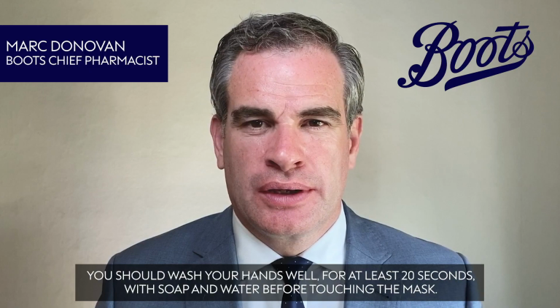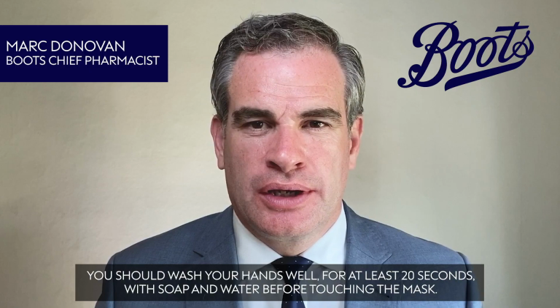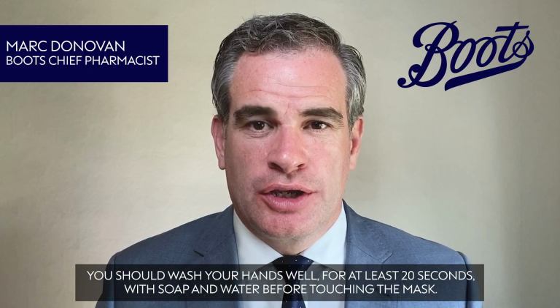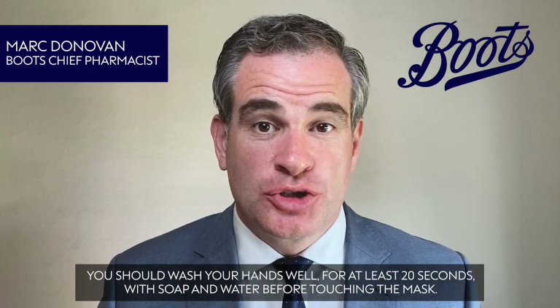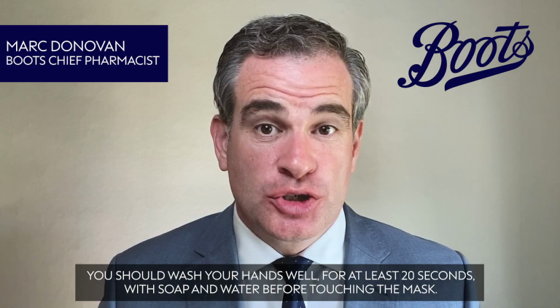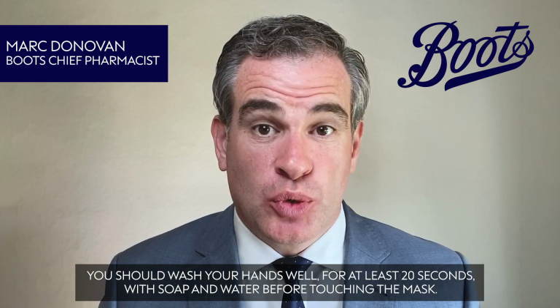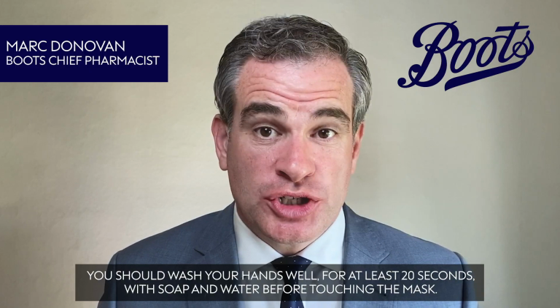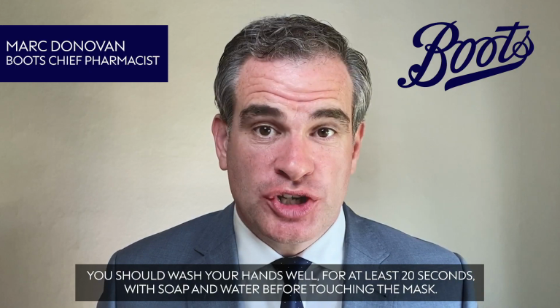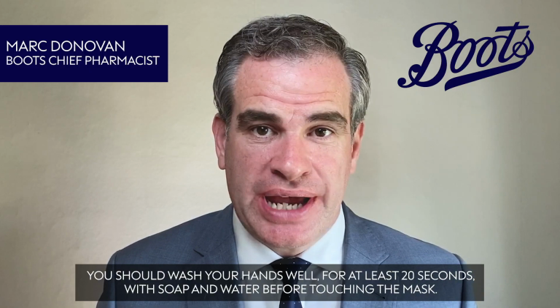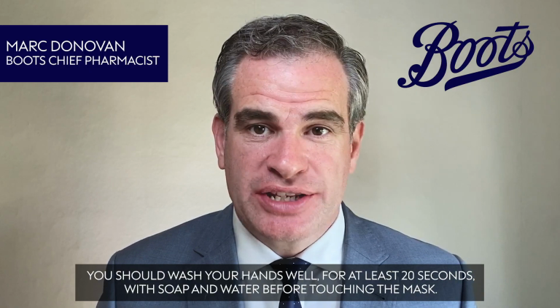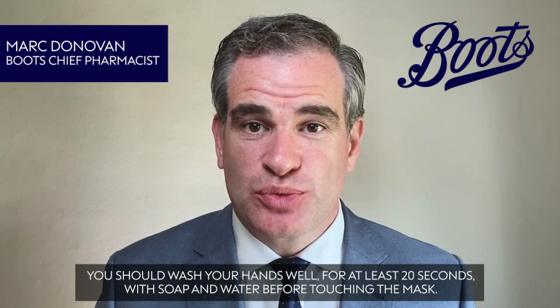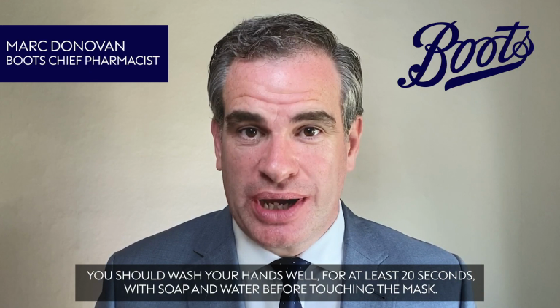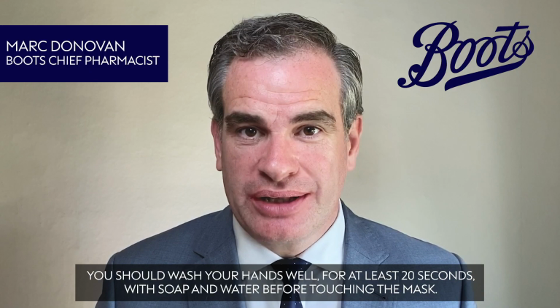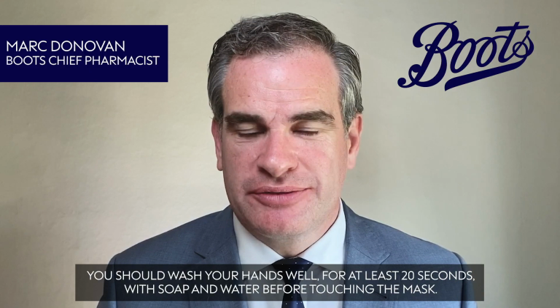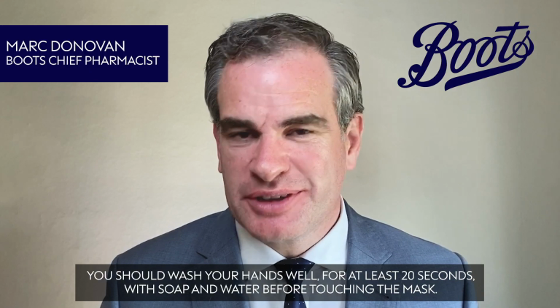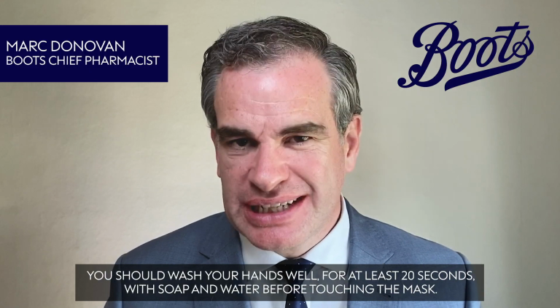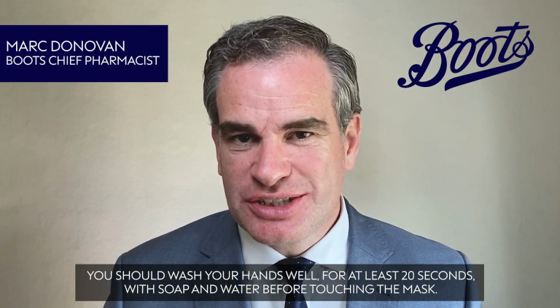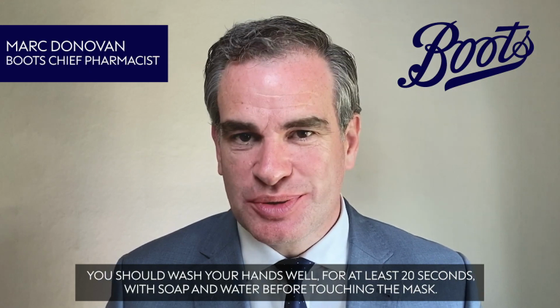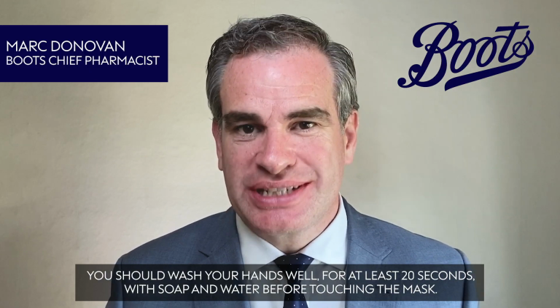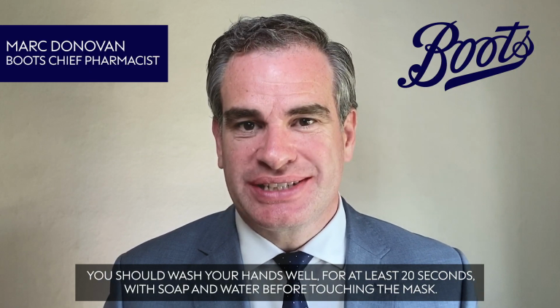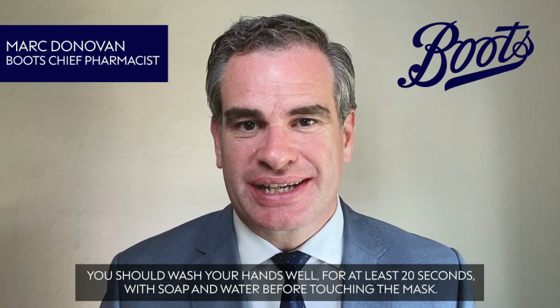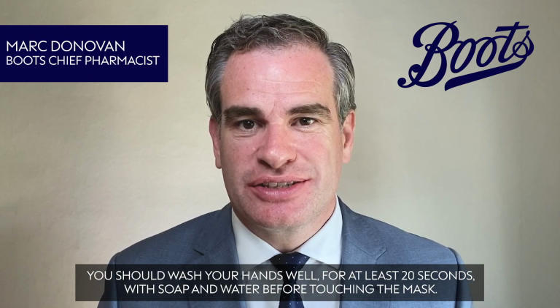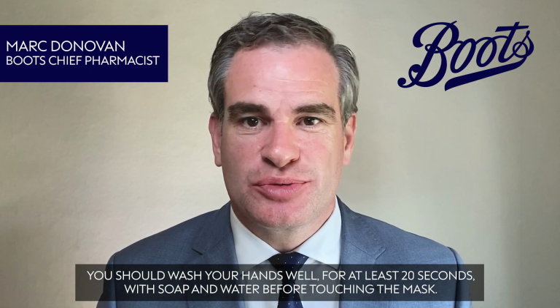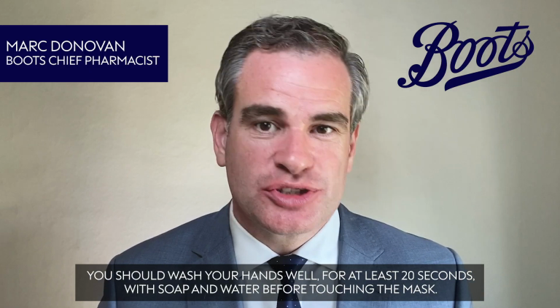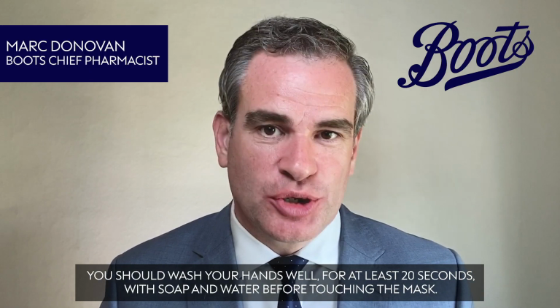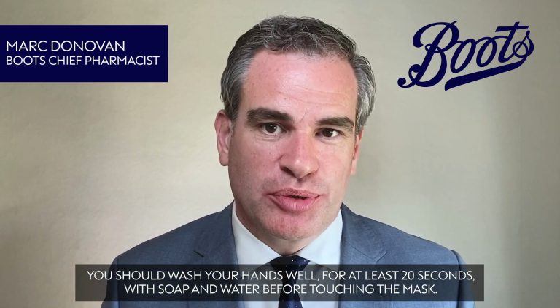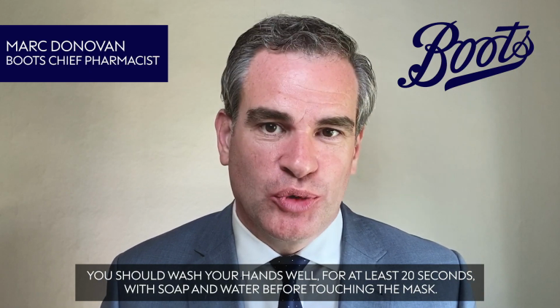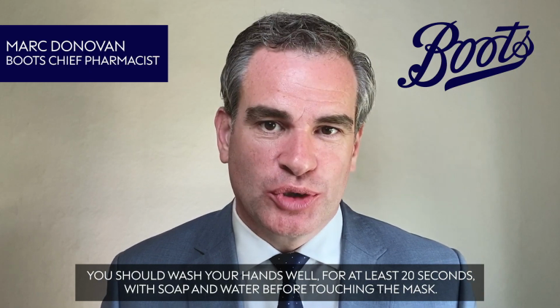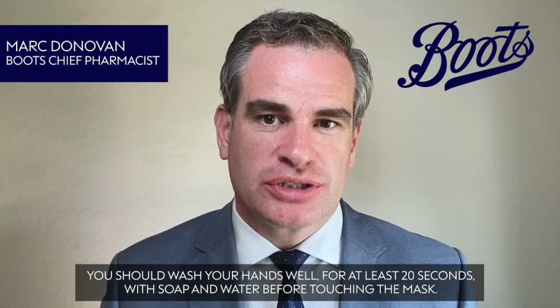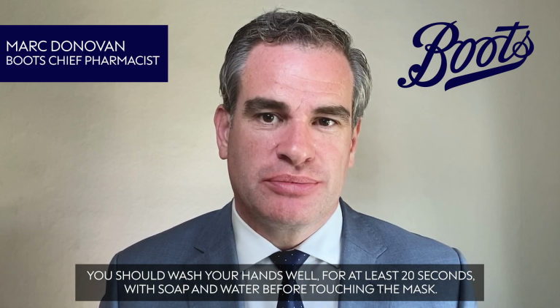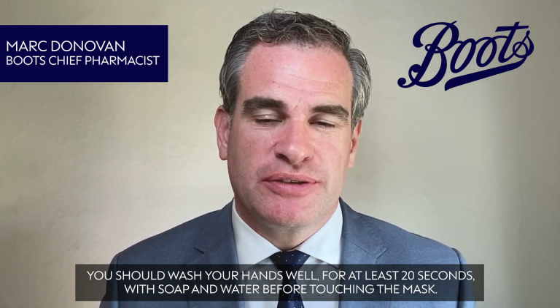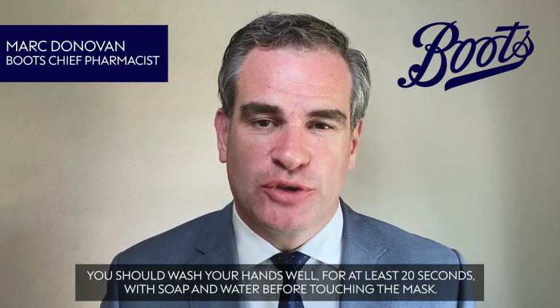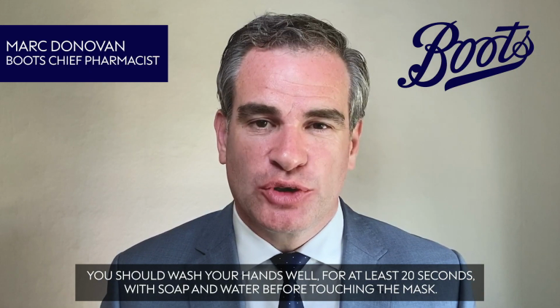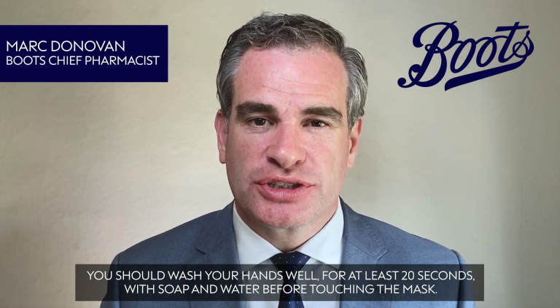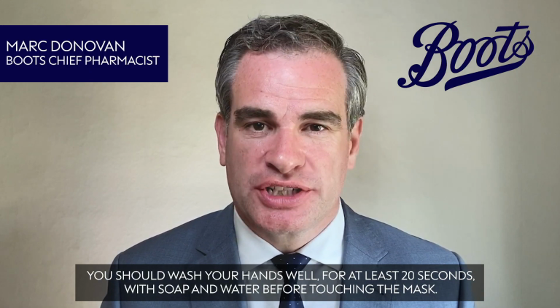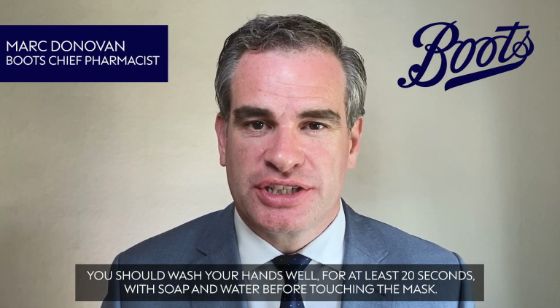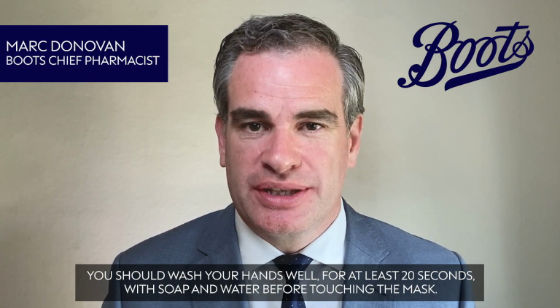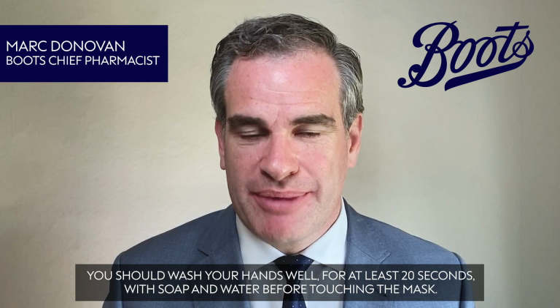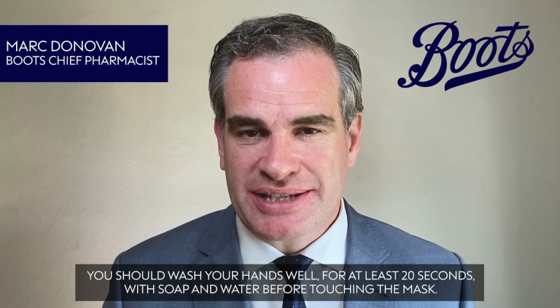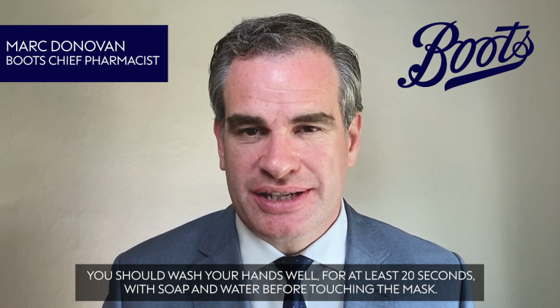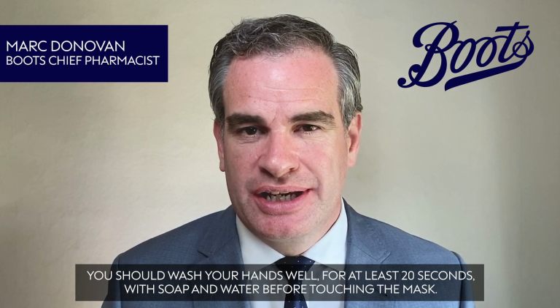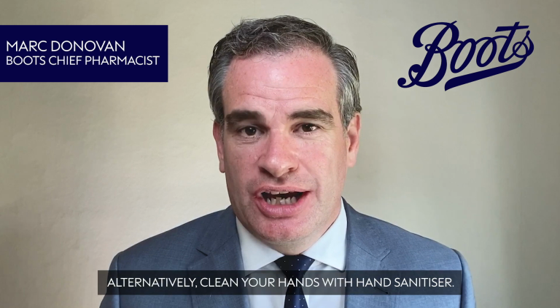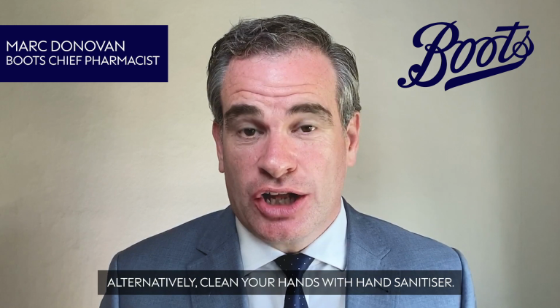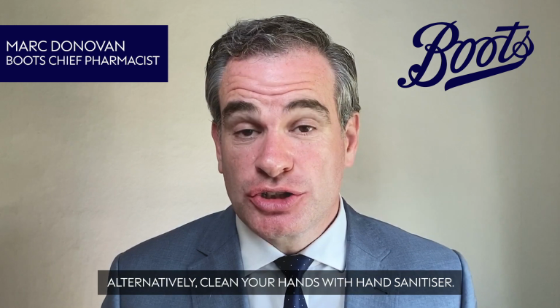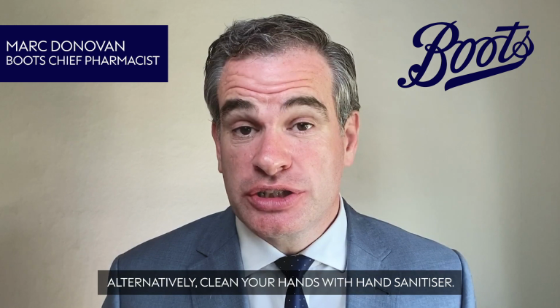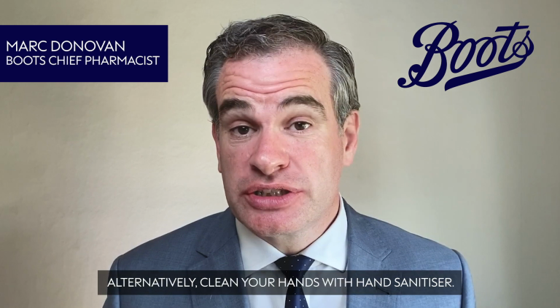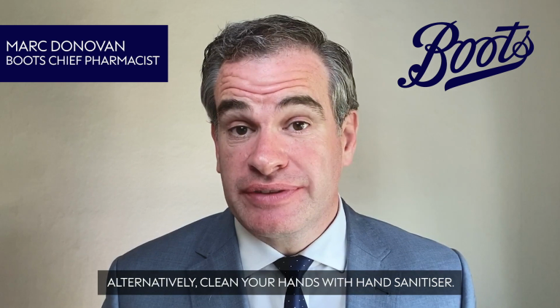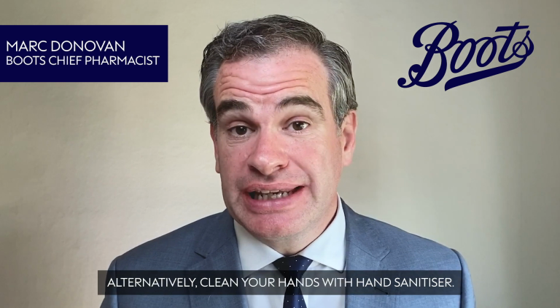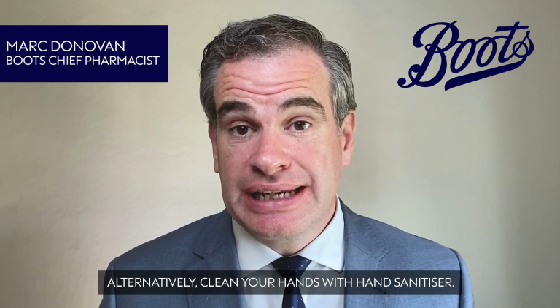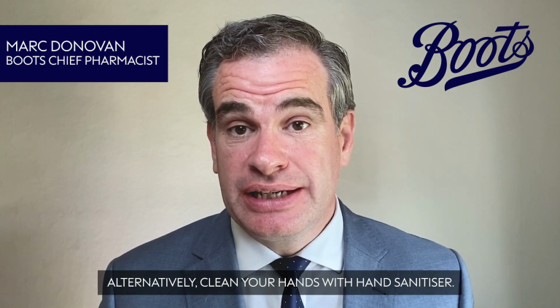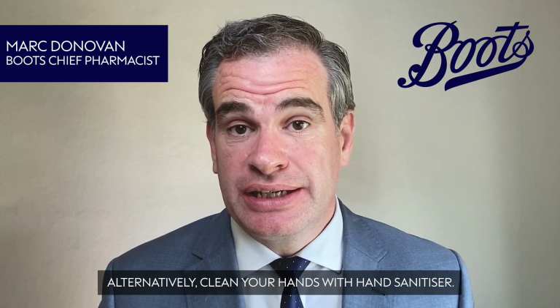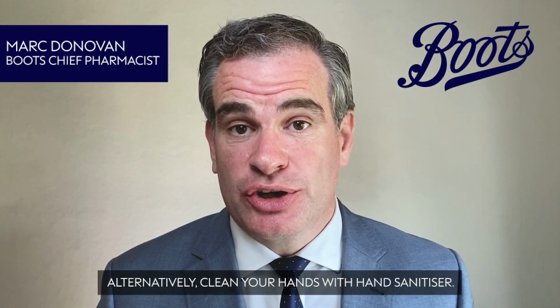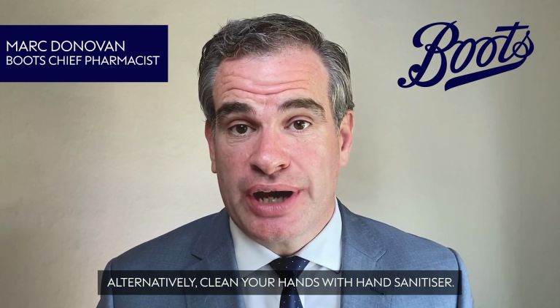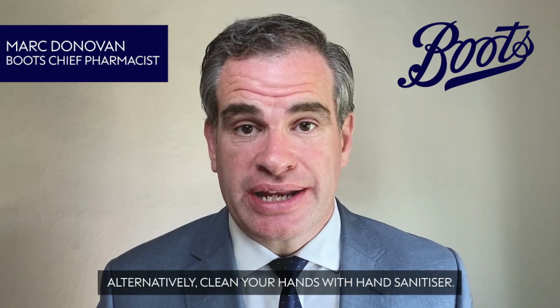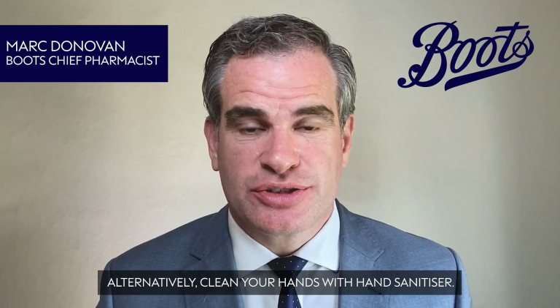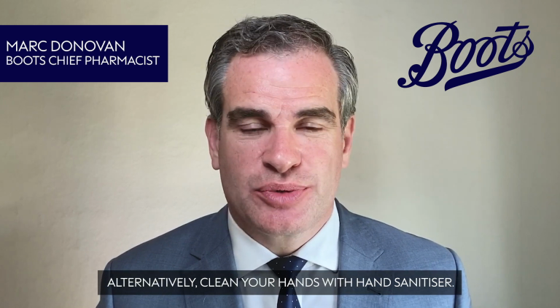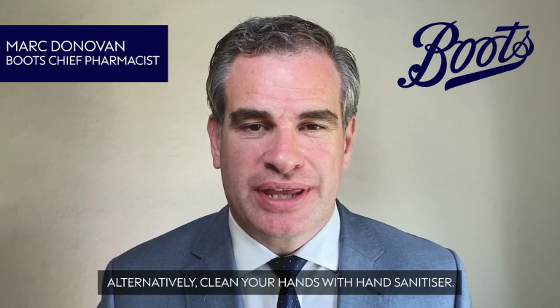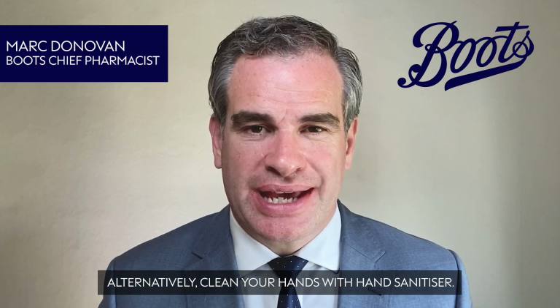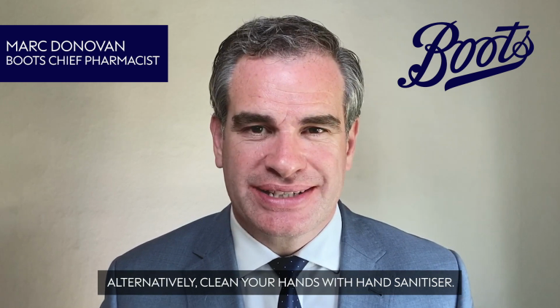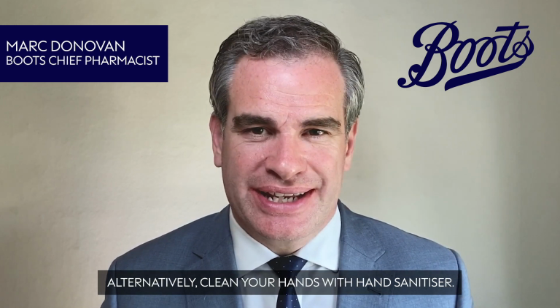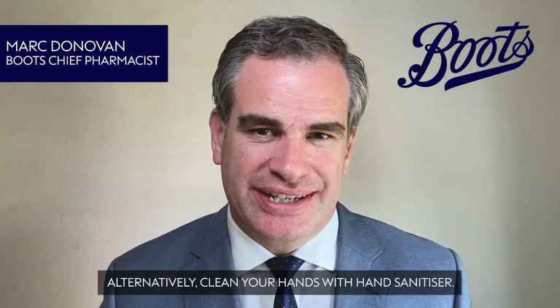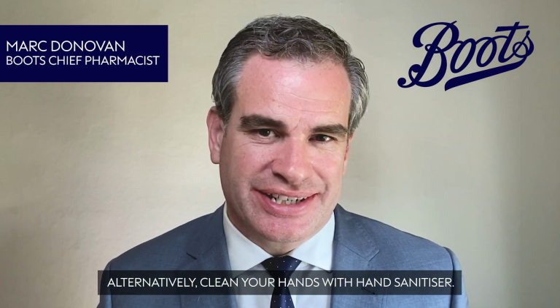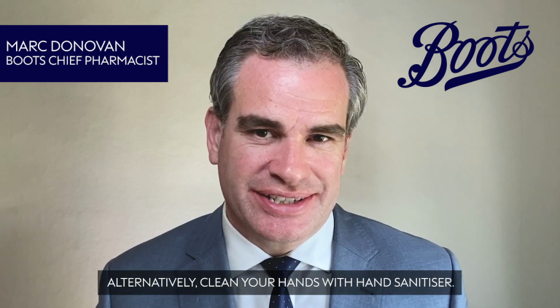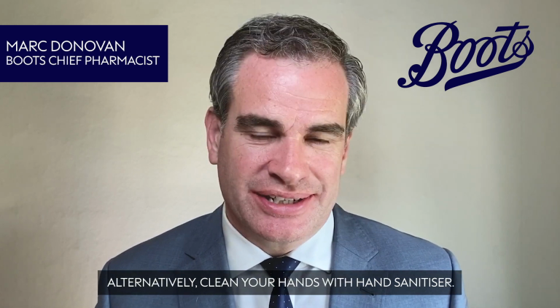You should wash your hands well for at least 20 seconds with soap and water before touching the mask. Alternatively, clean your hands with hand sanitiser.